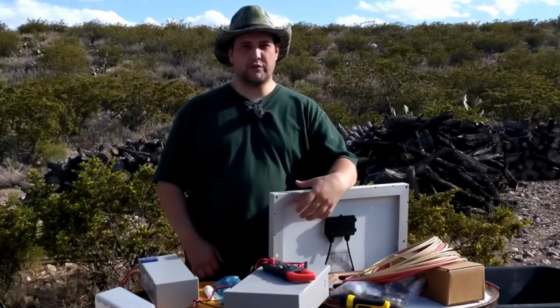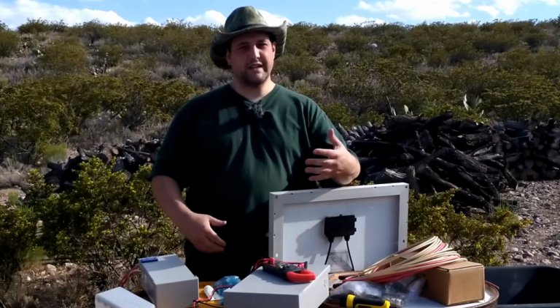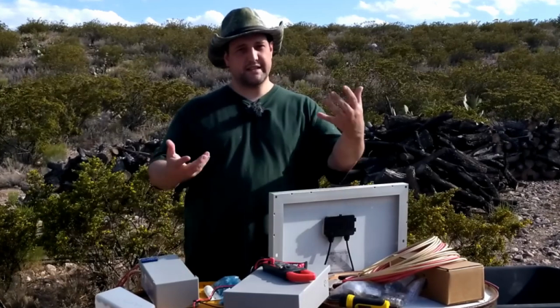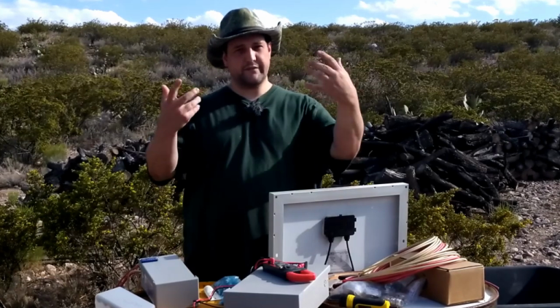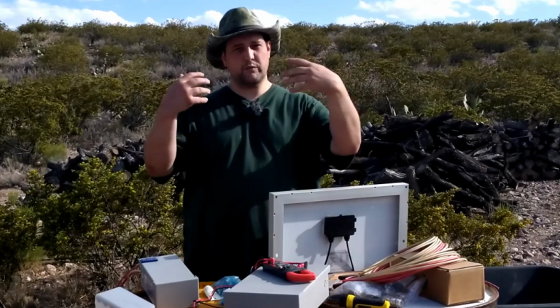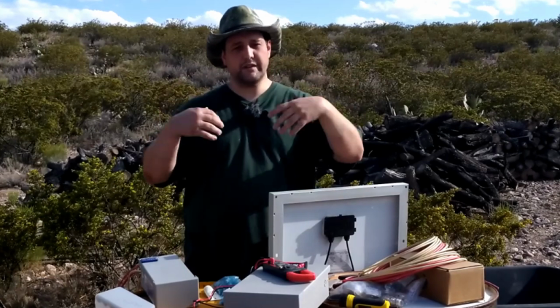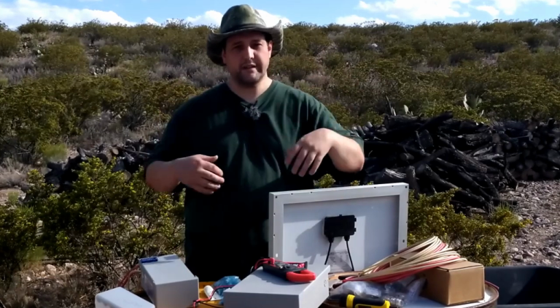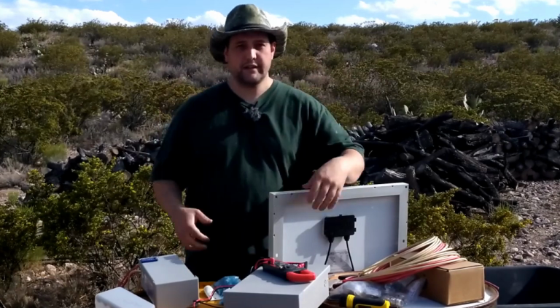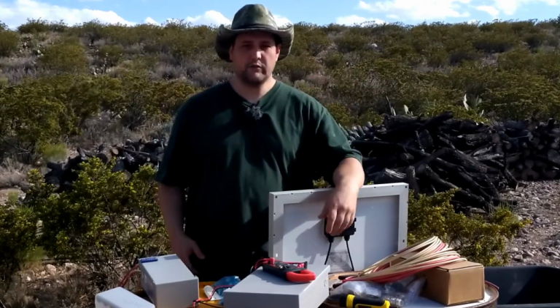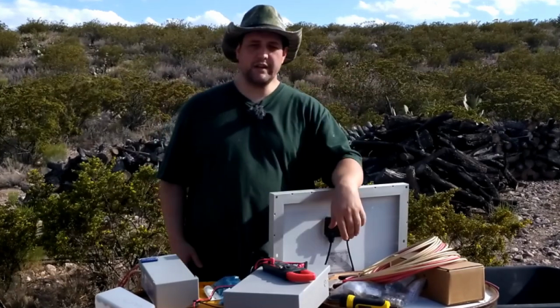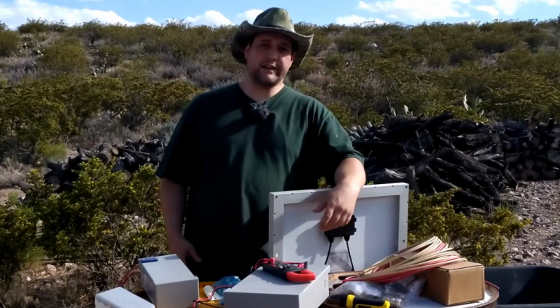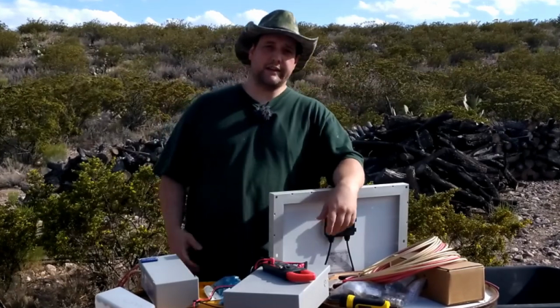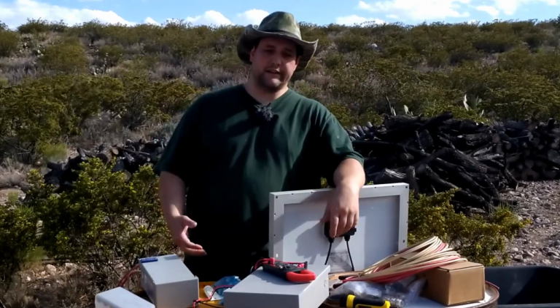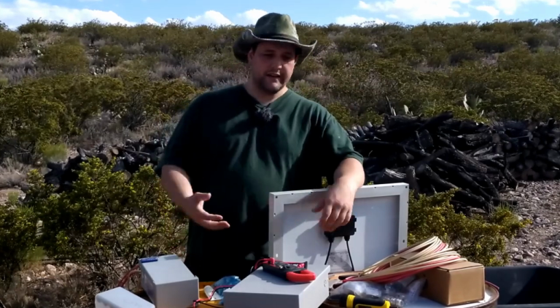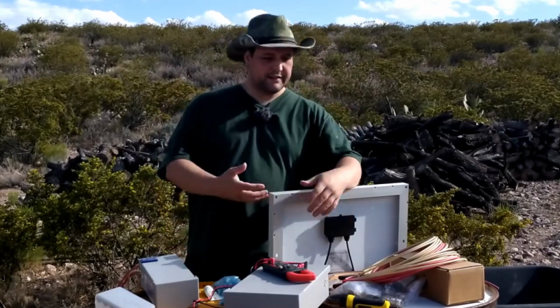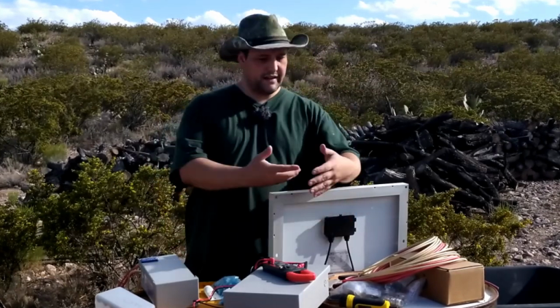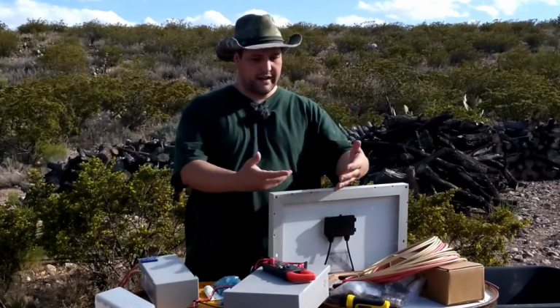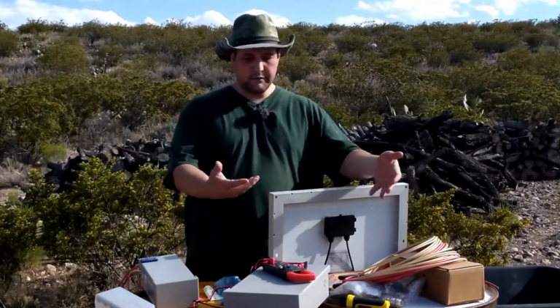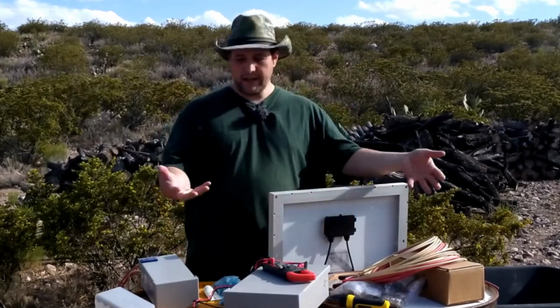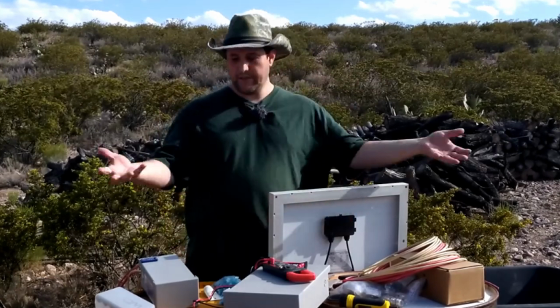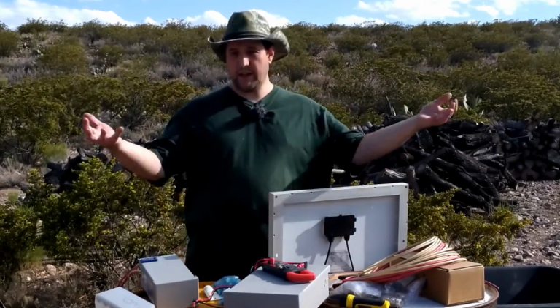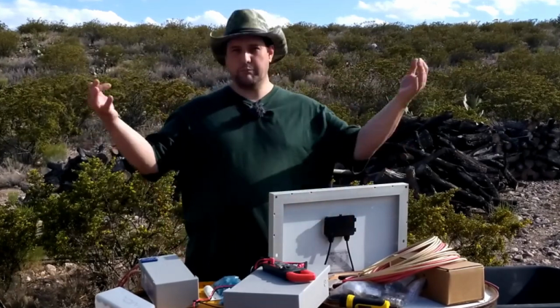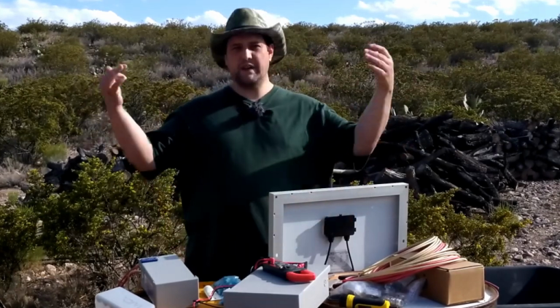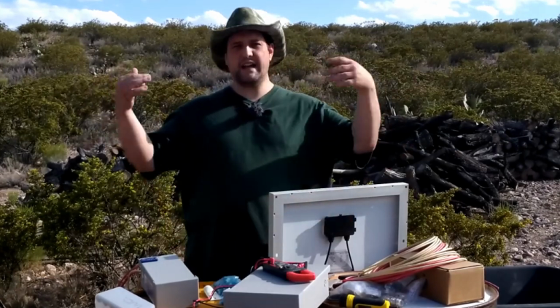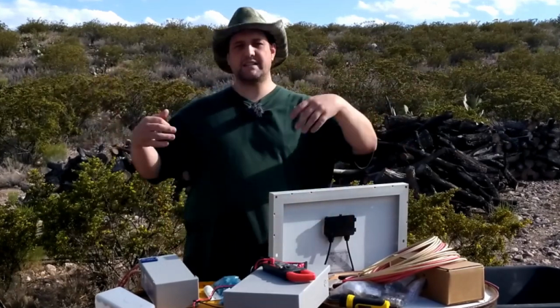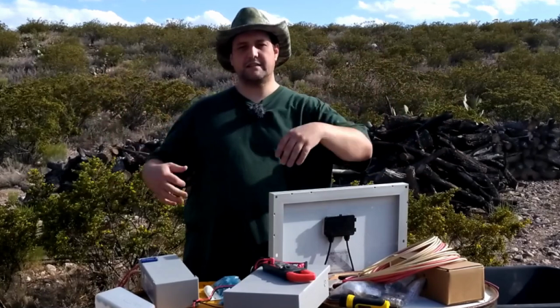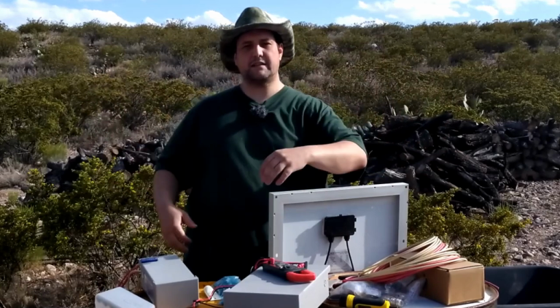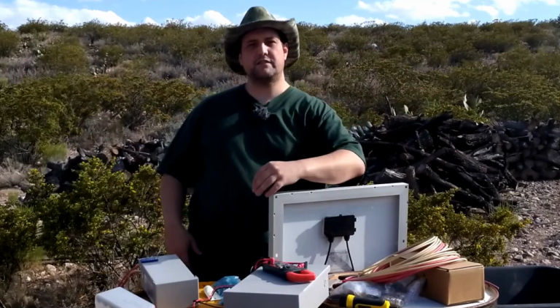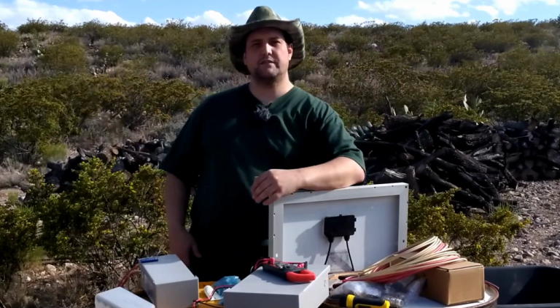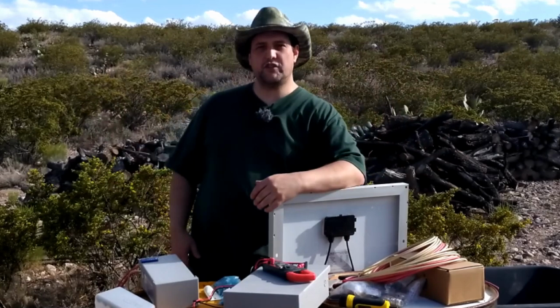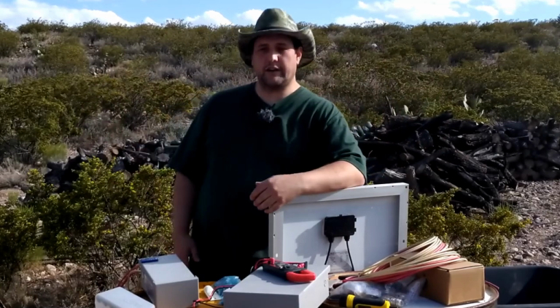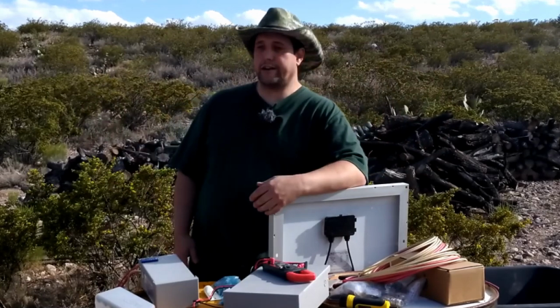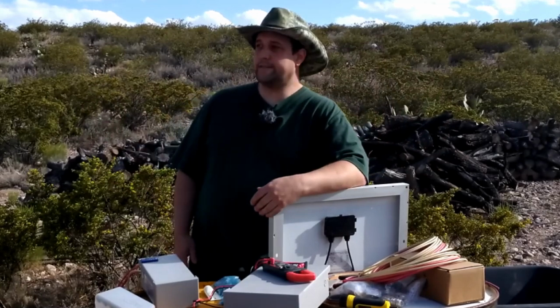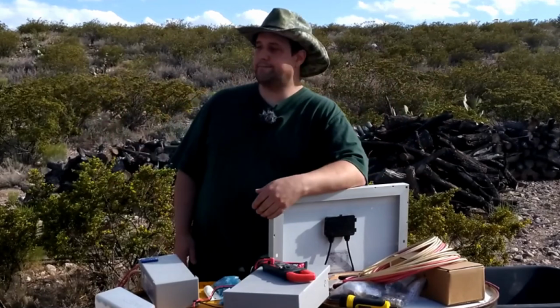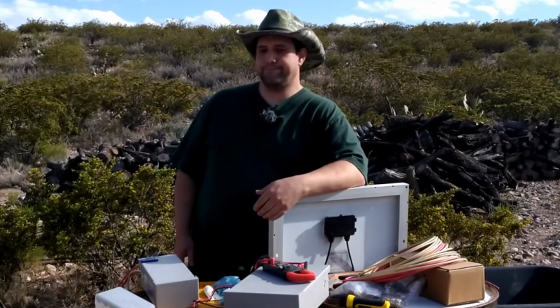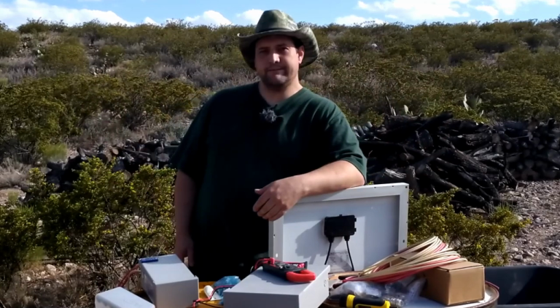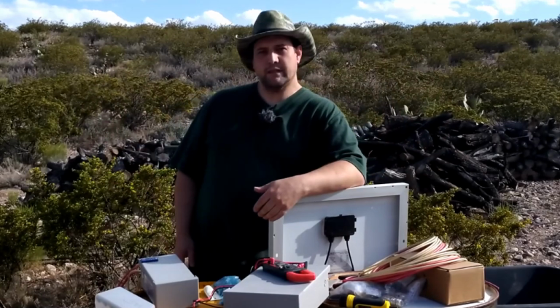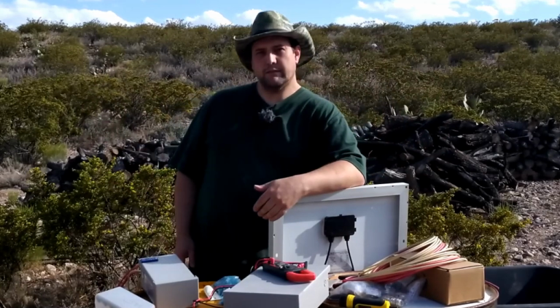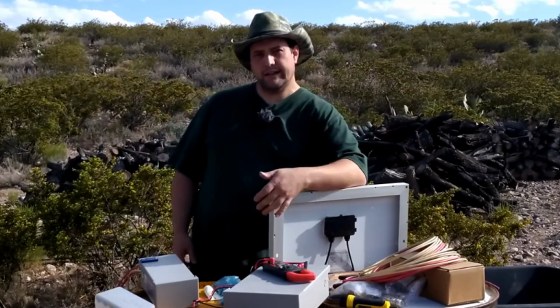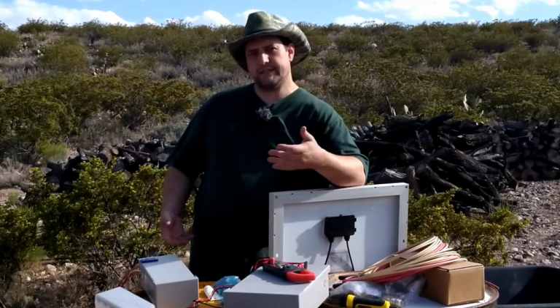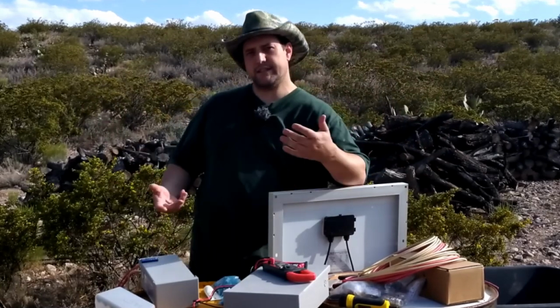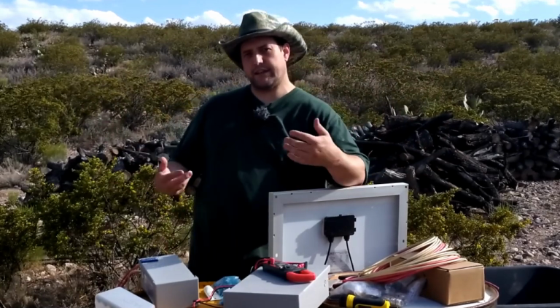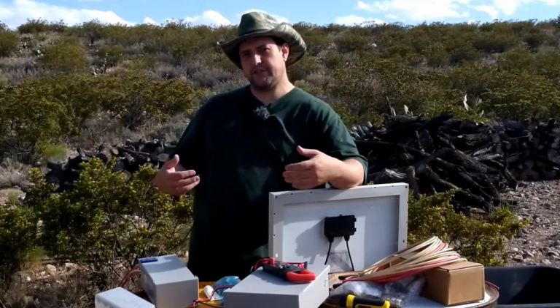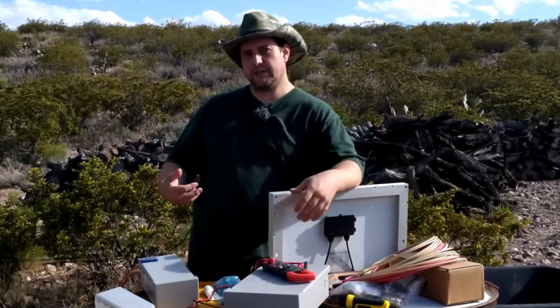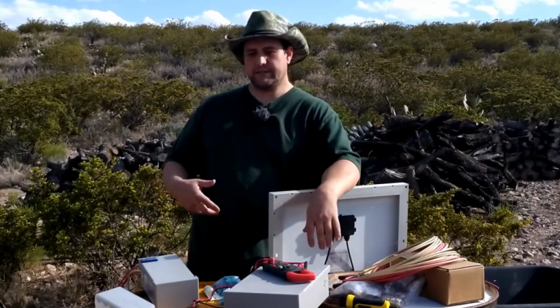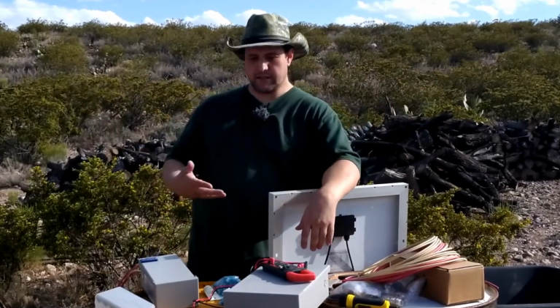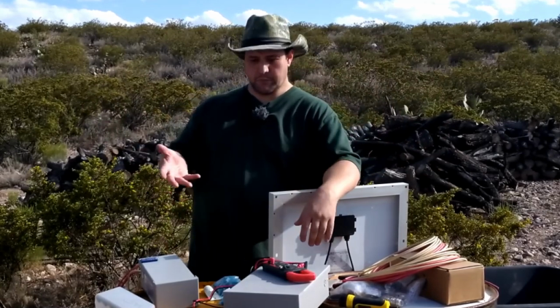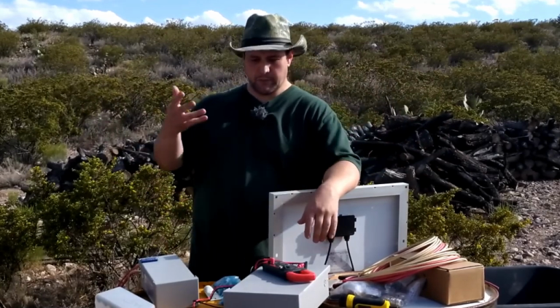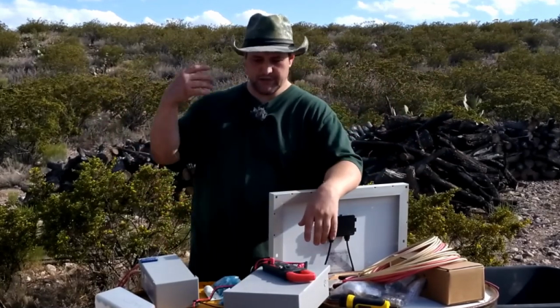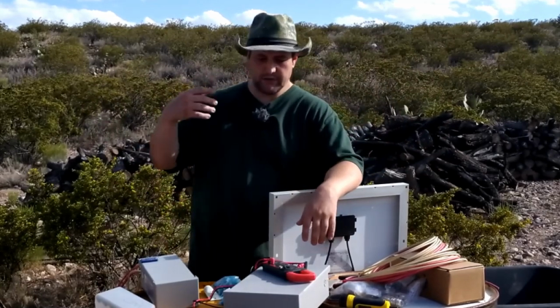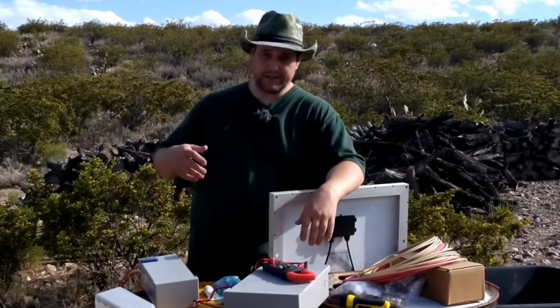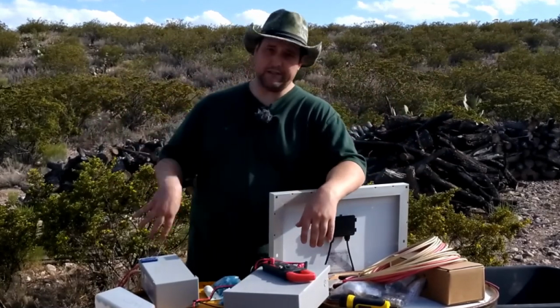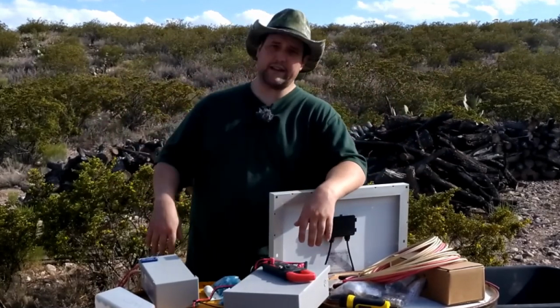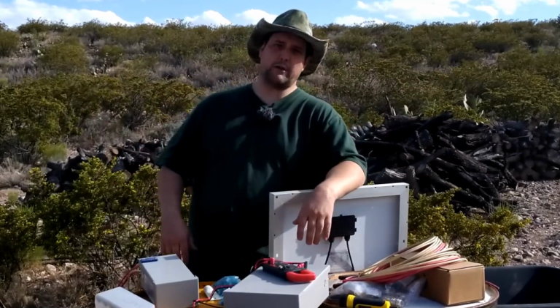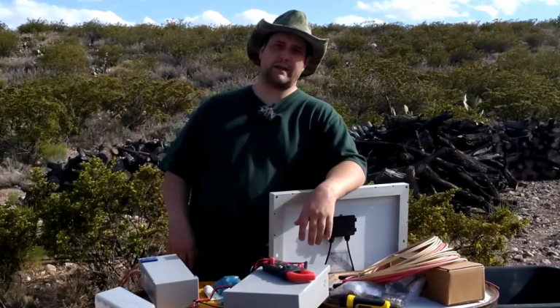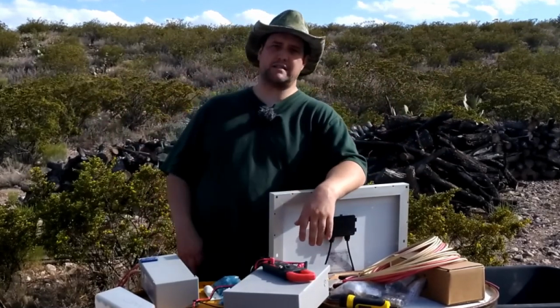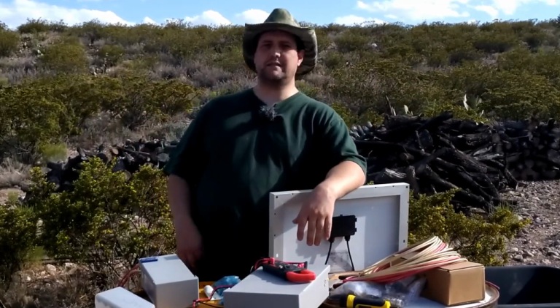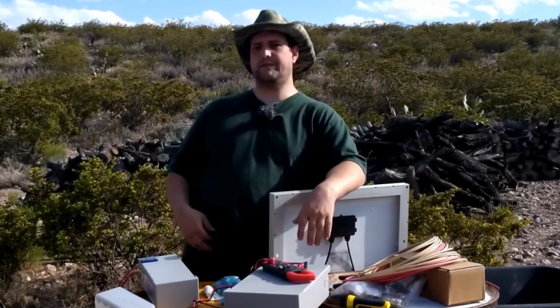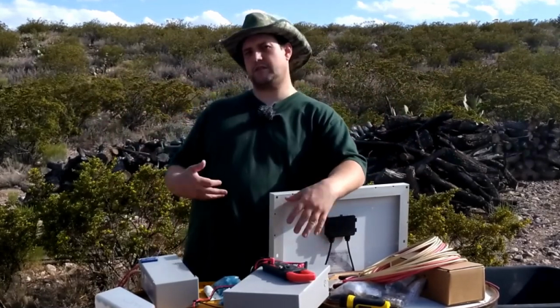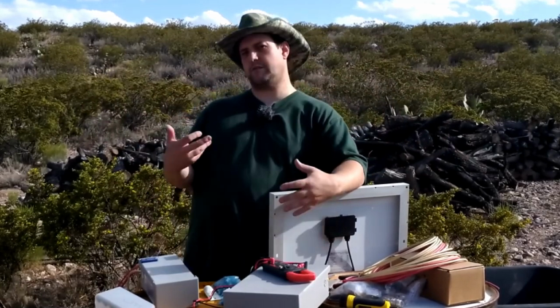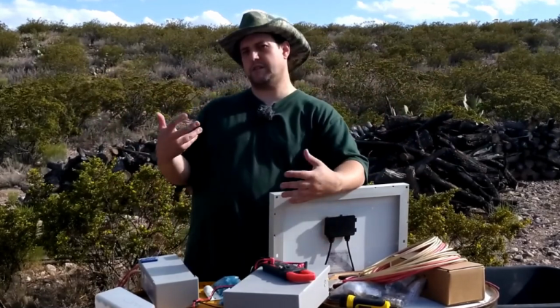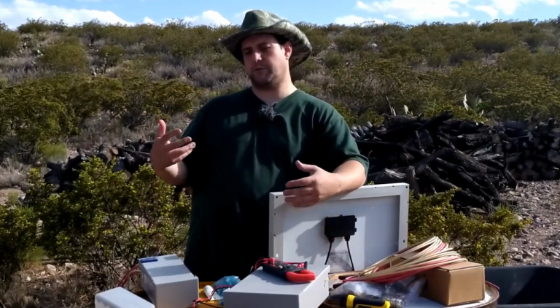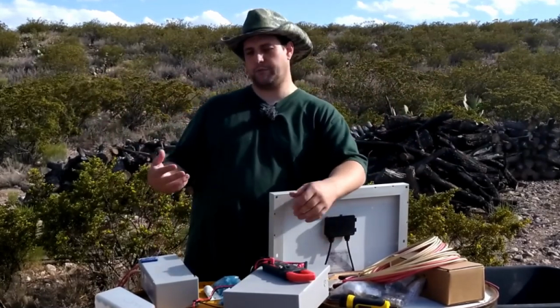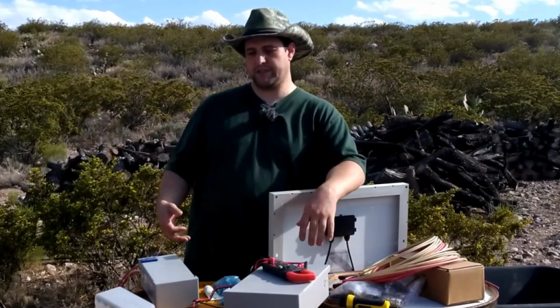Greetings everyone, Reed here. Today we have a nice selection of junk. Well, it's not junk — there's a purpose to it. Like all my stuff, there's always a purpose.